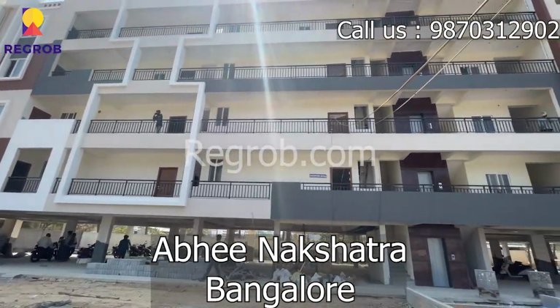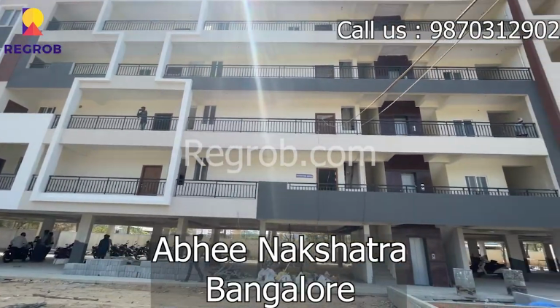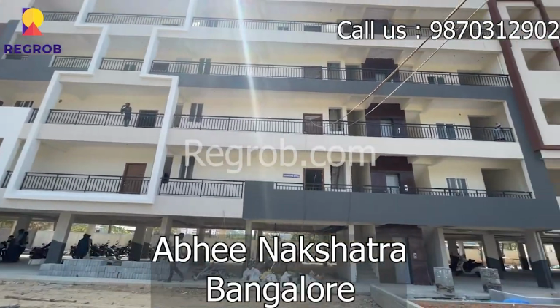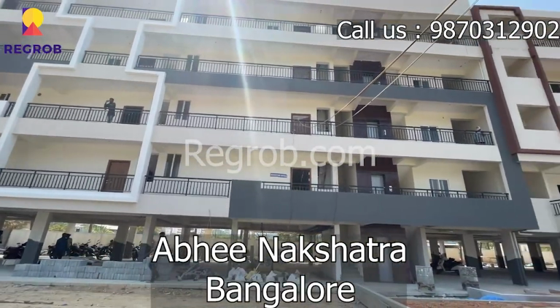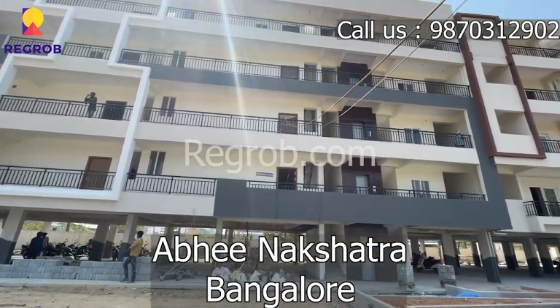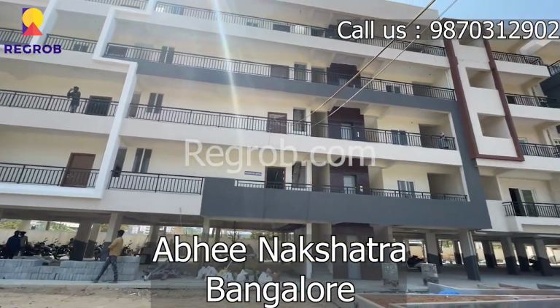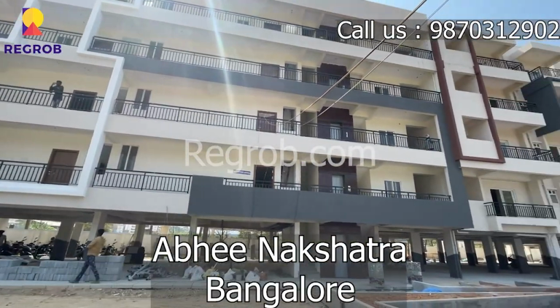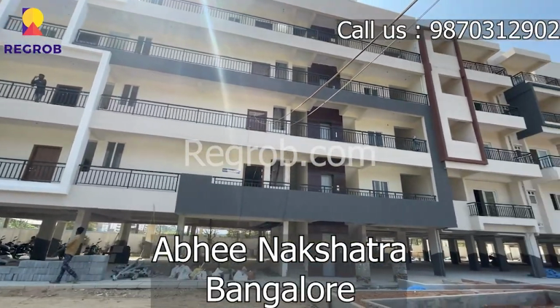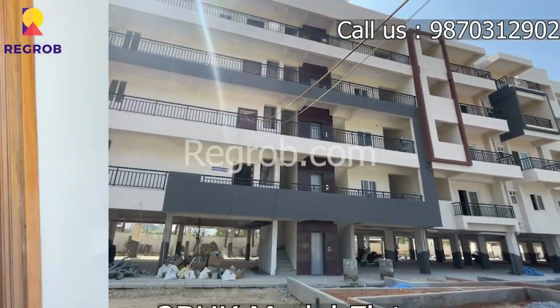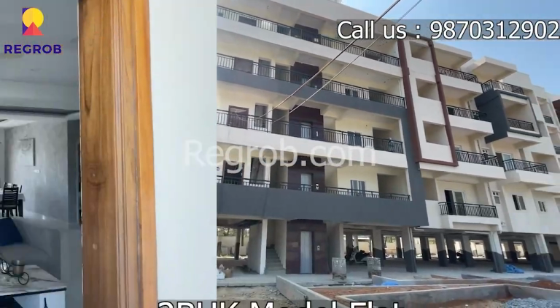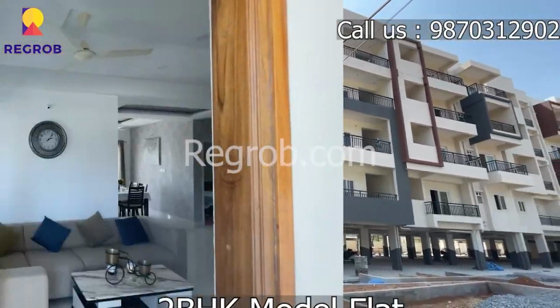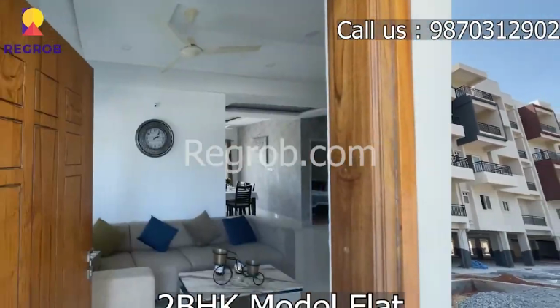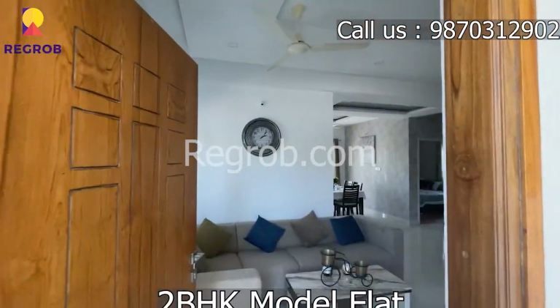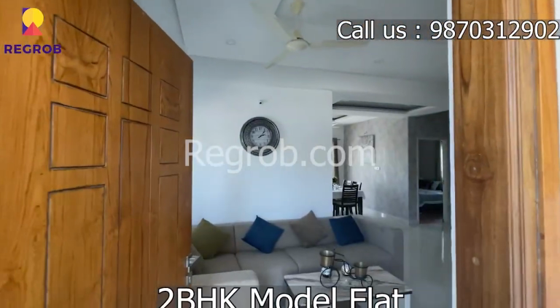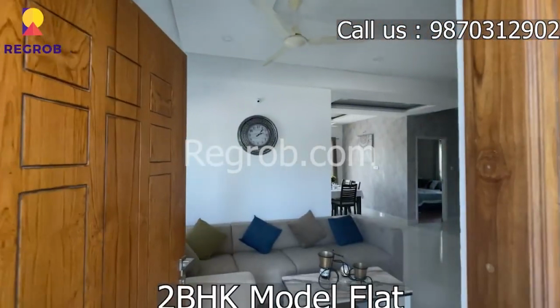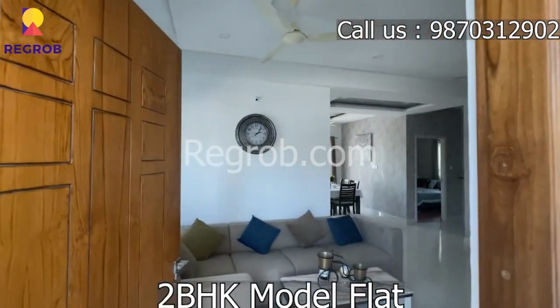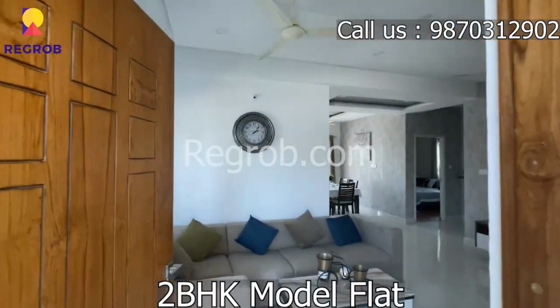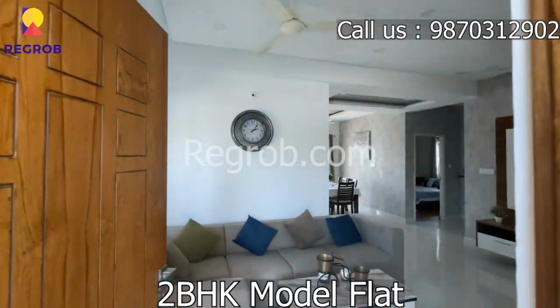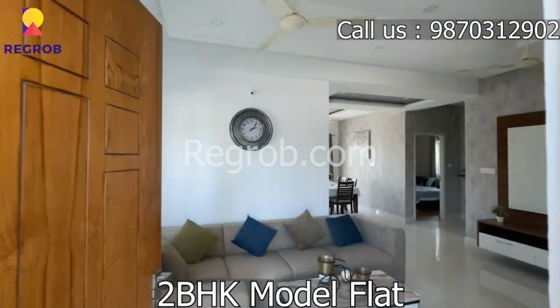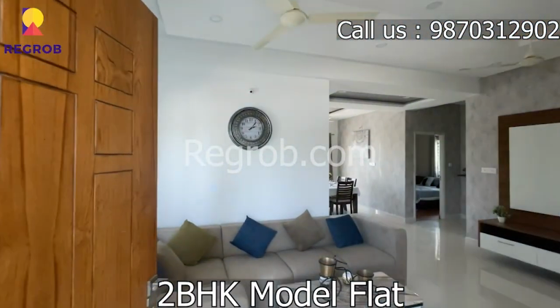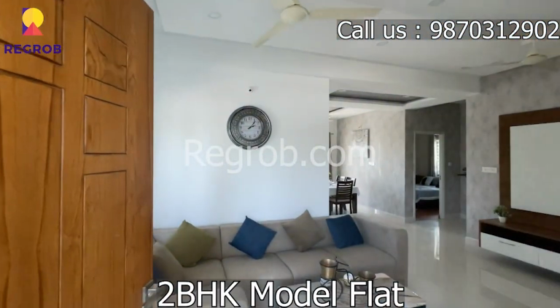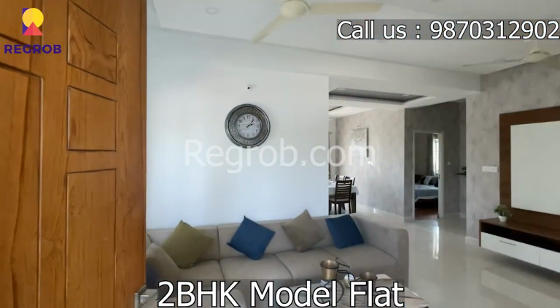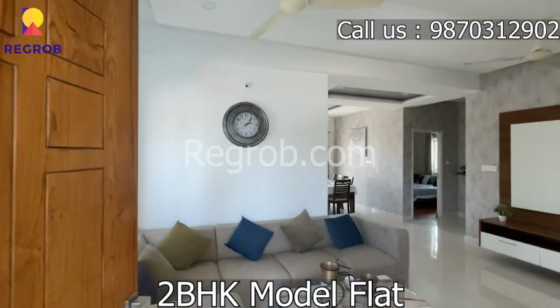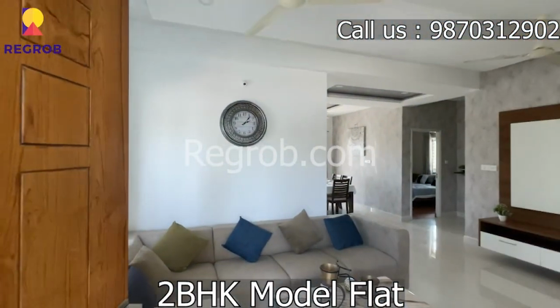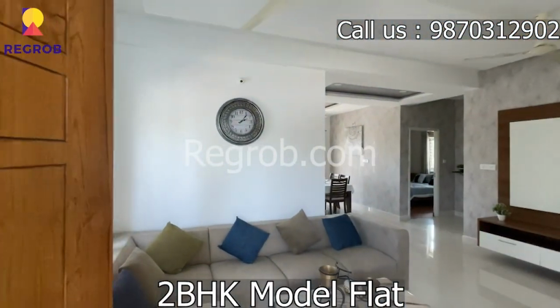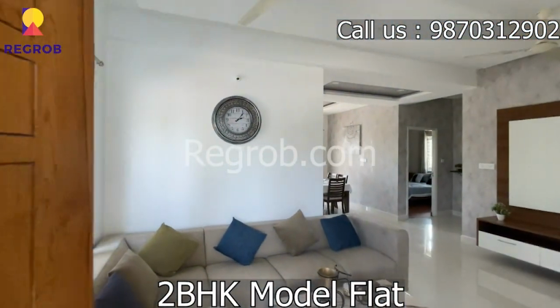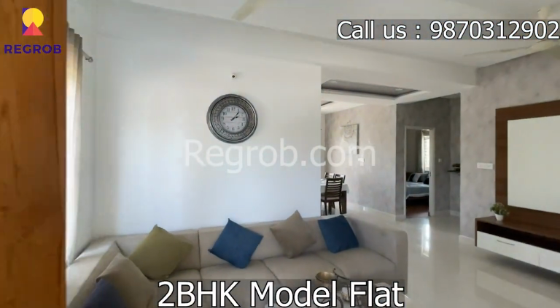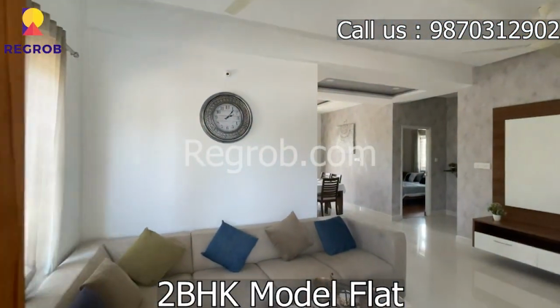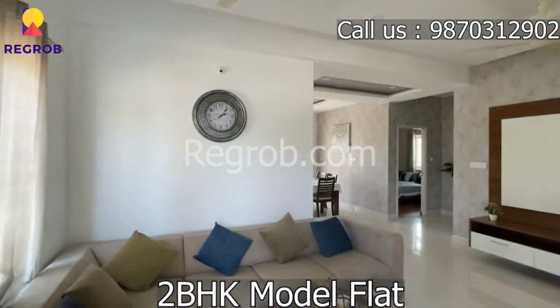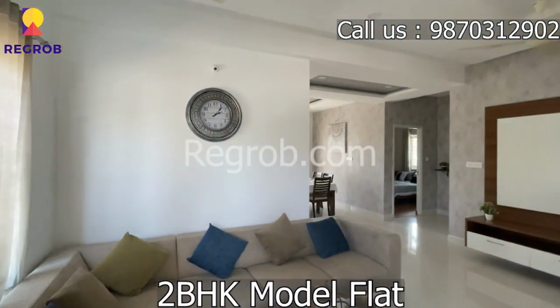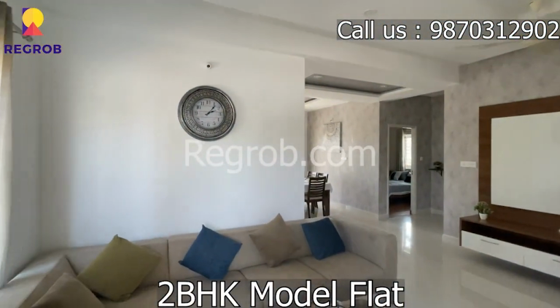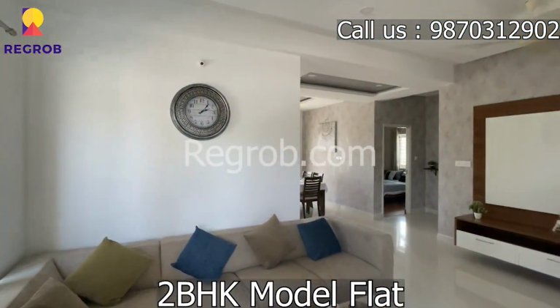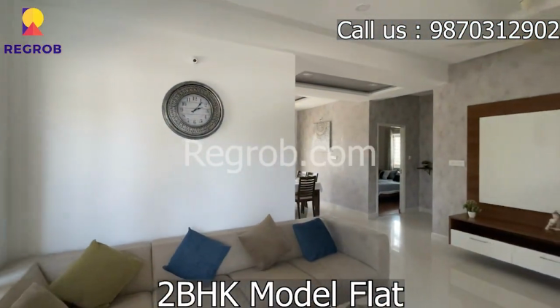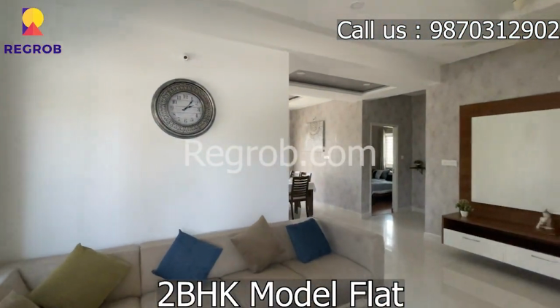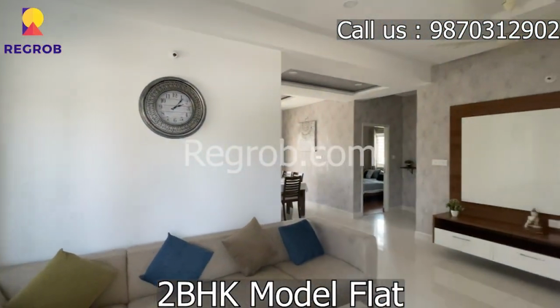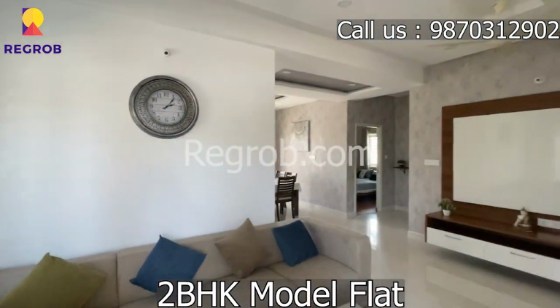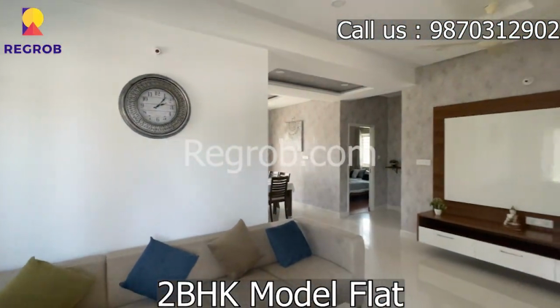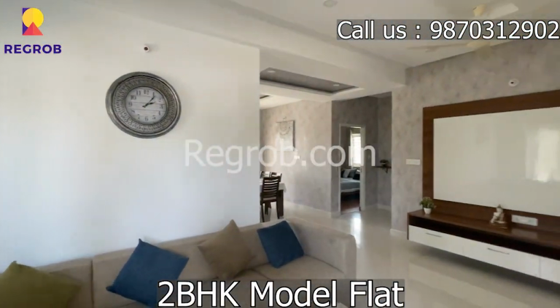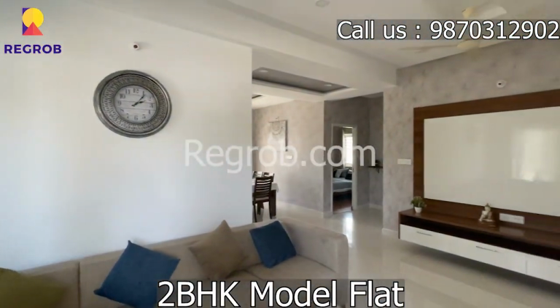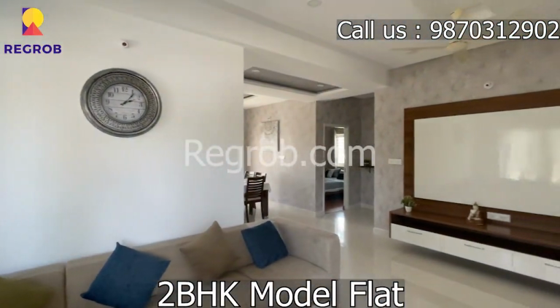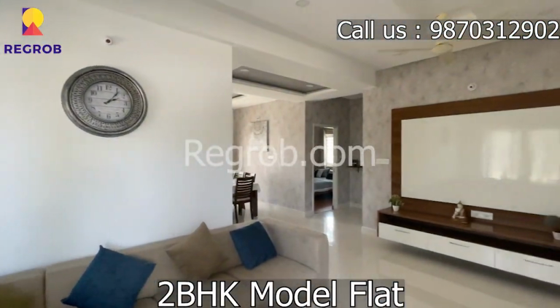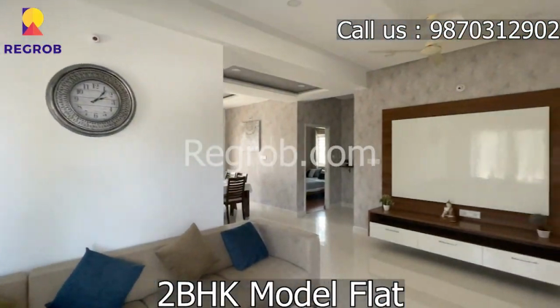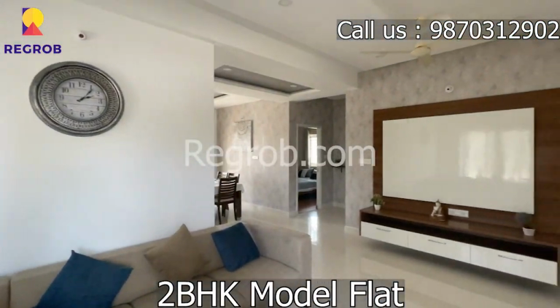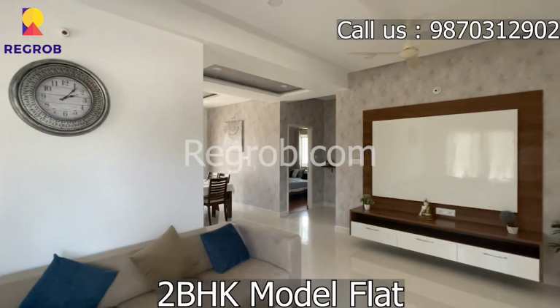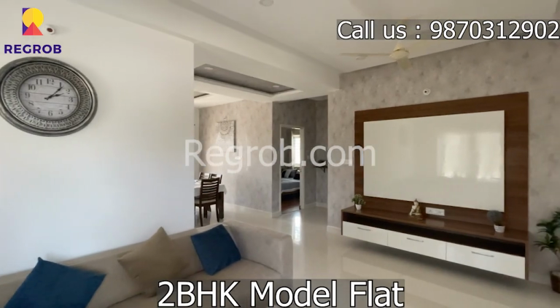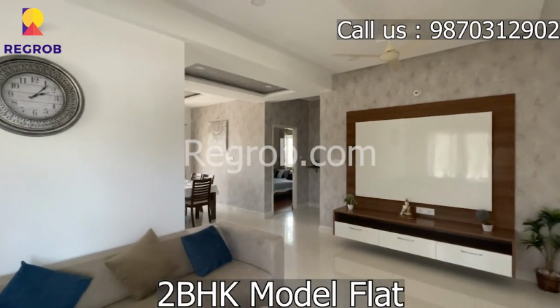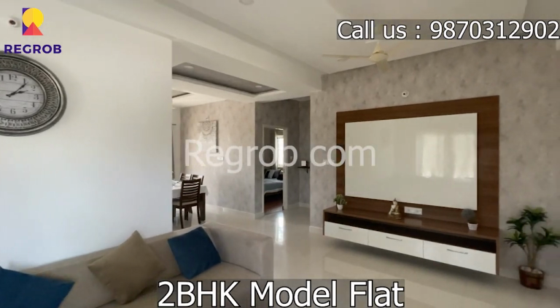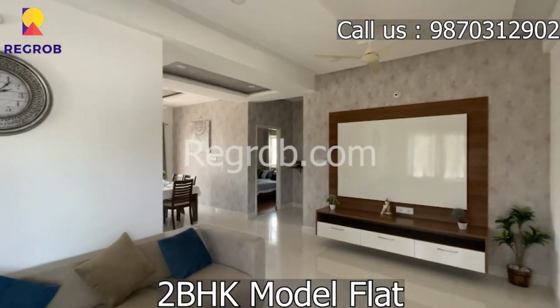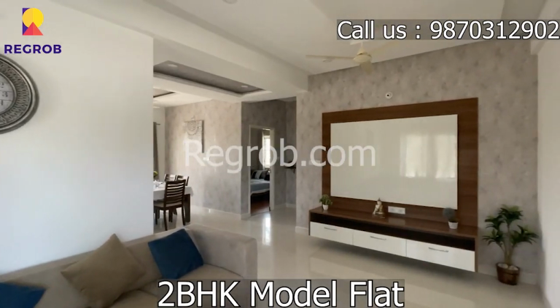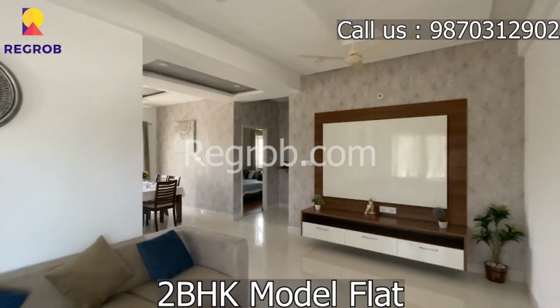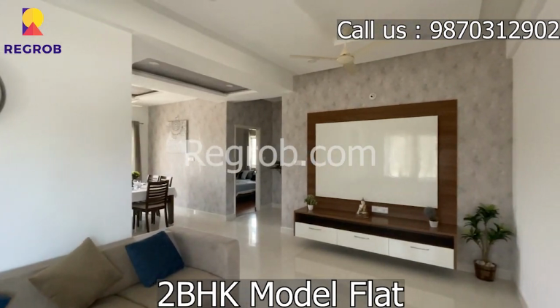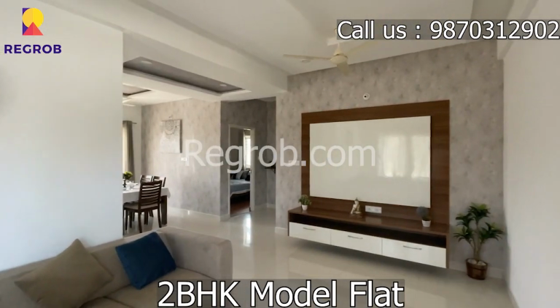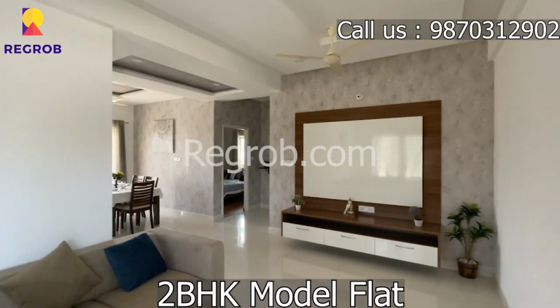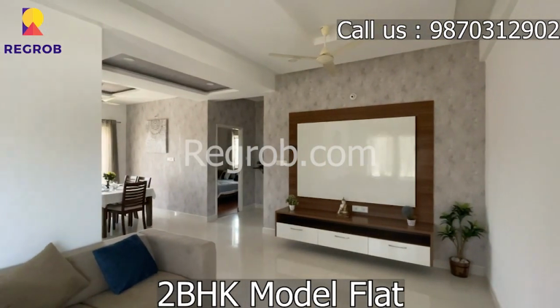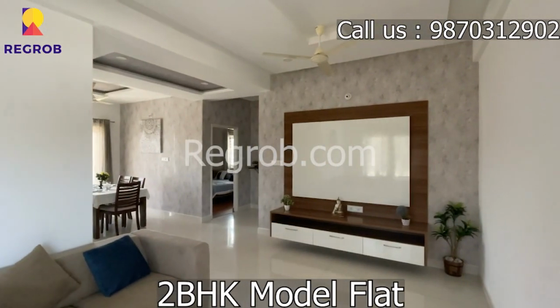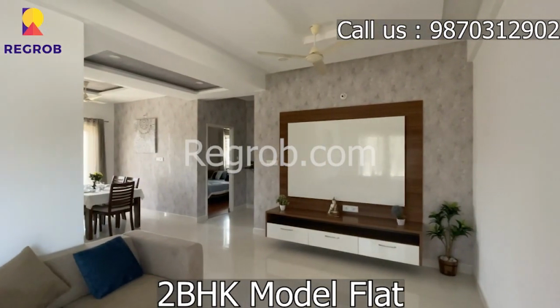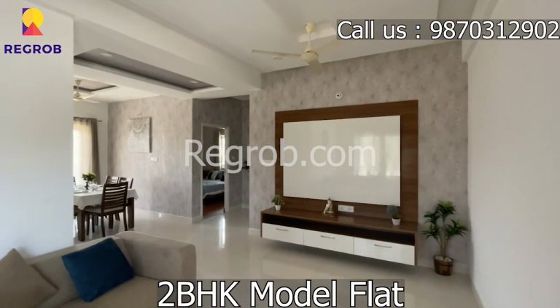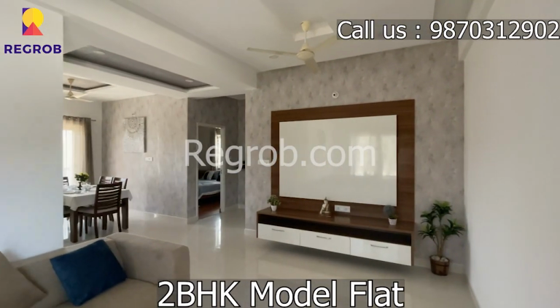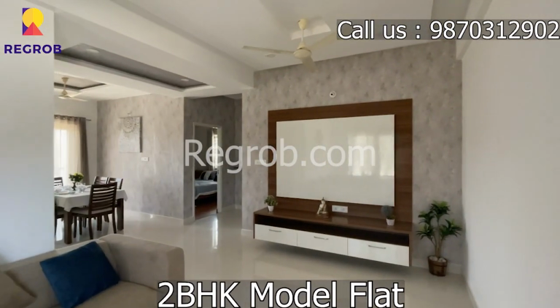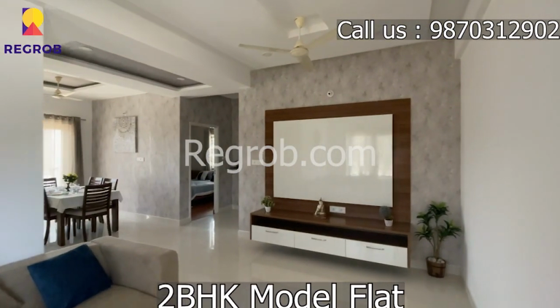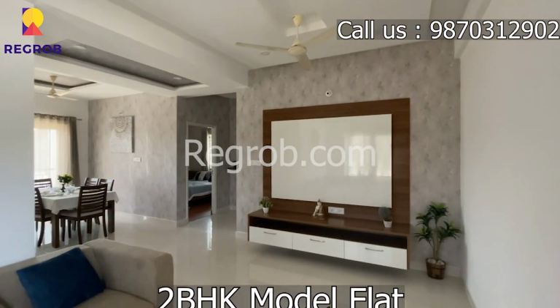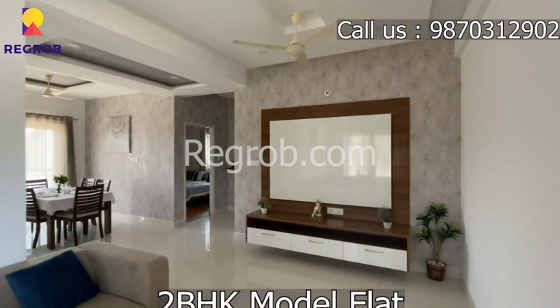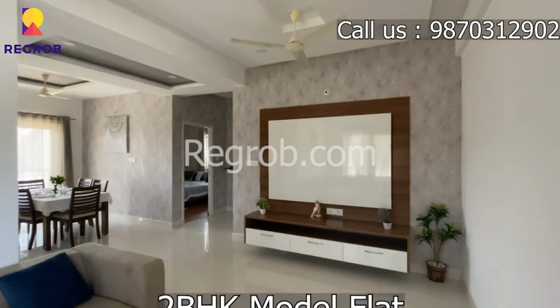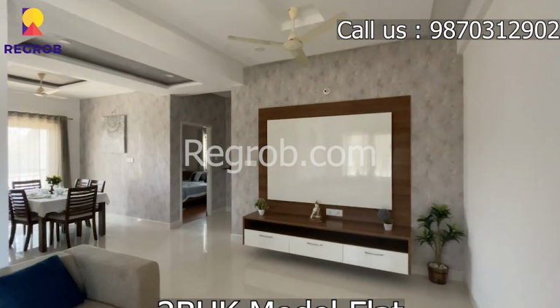Now let's head towards a 2BHK model flat. If you are looking to buy a flat in this project, call us at the number given on the screen.